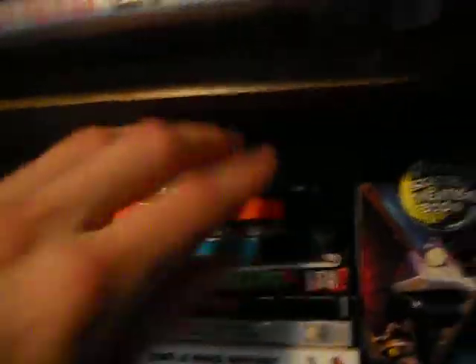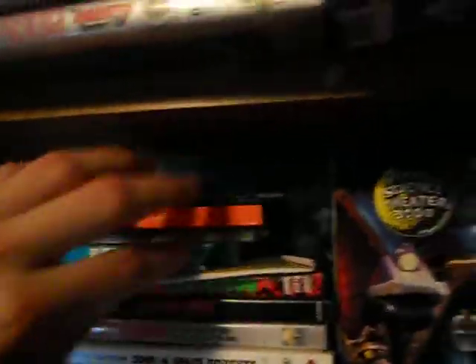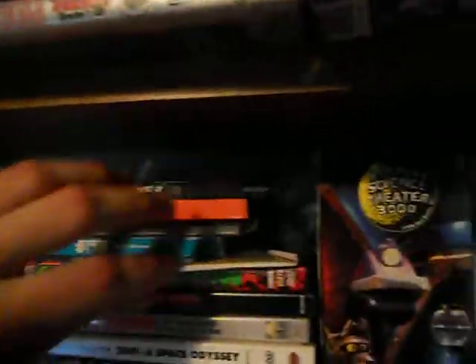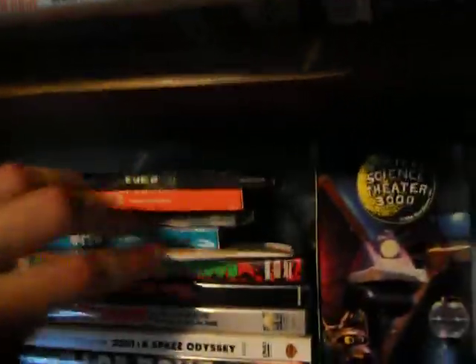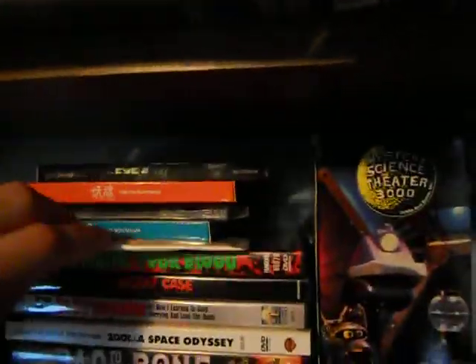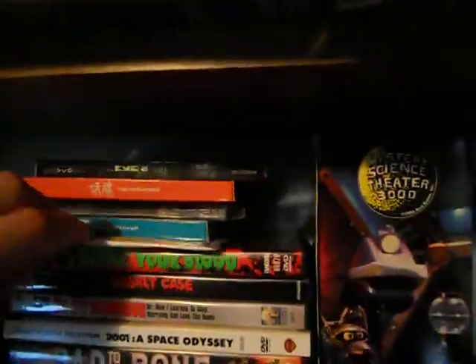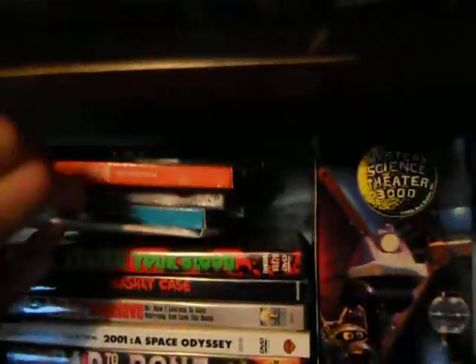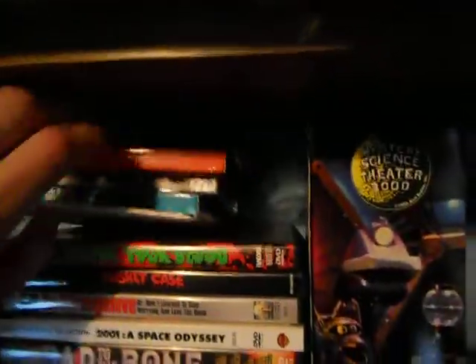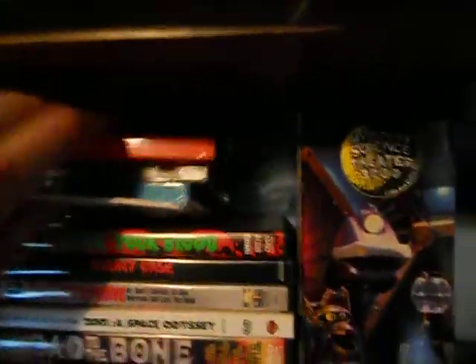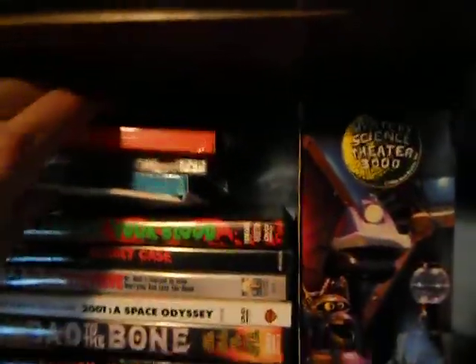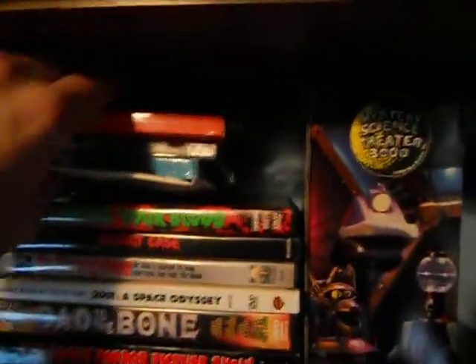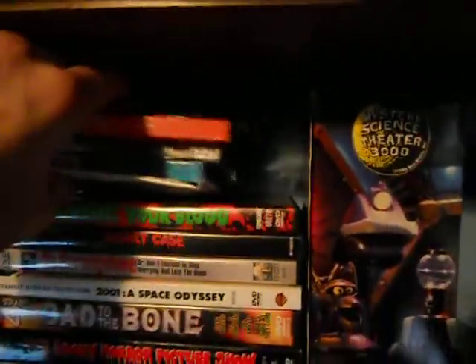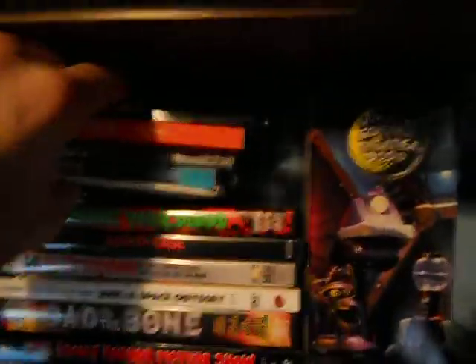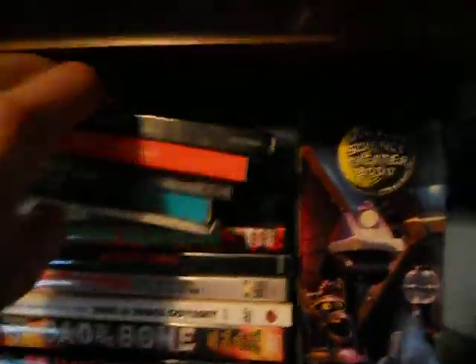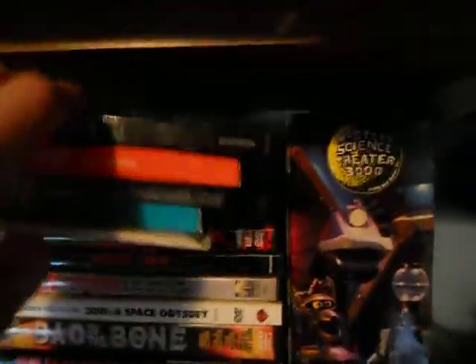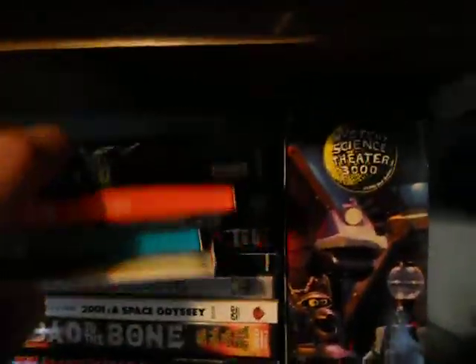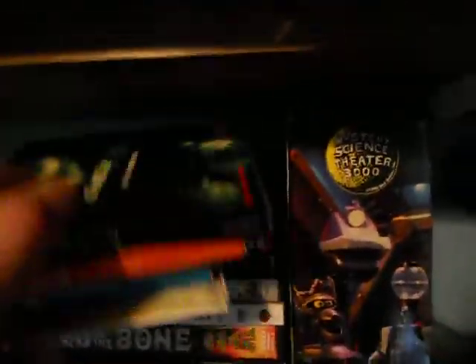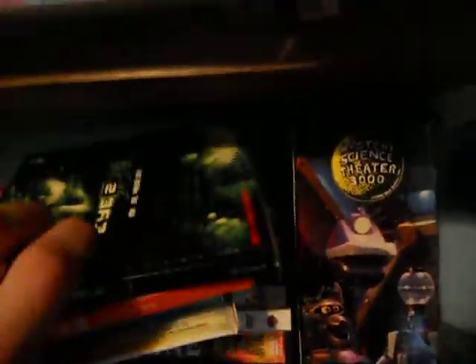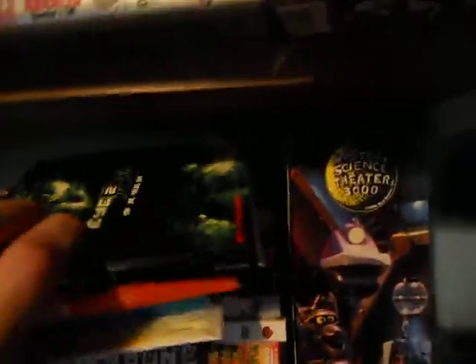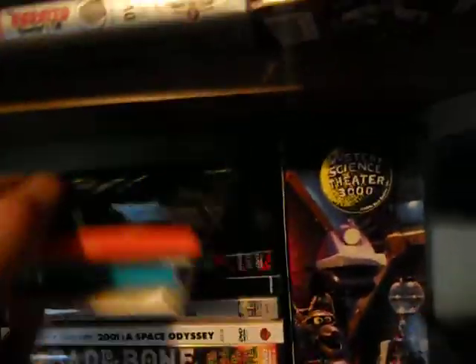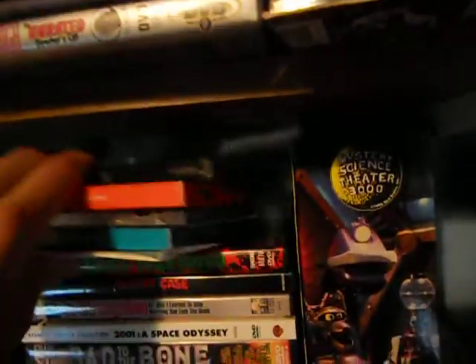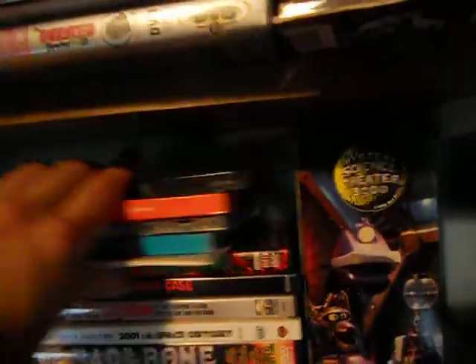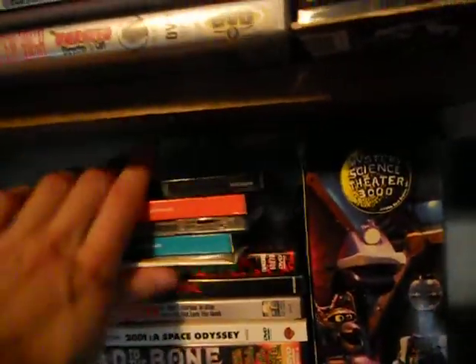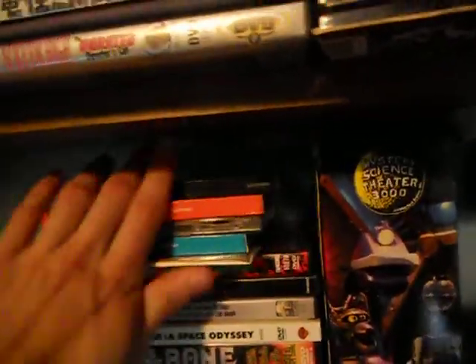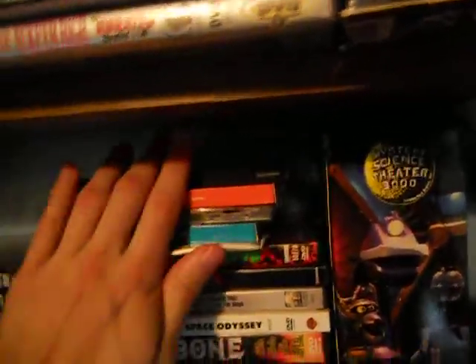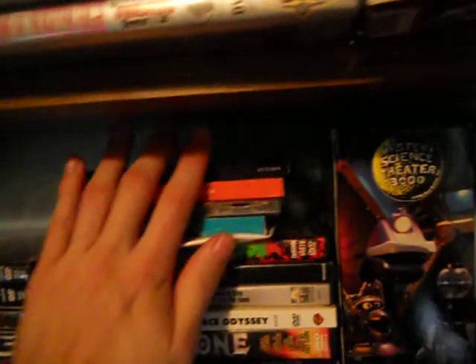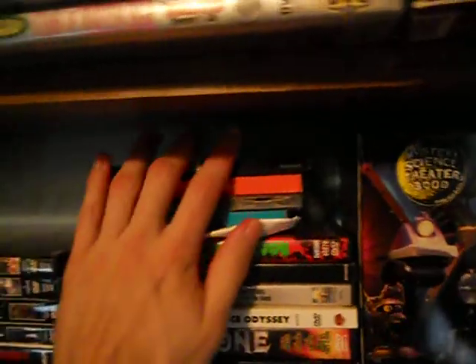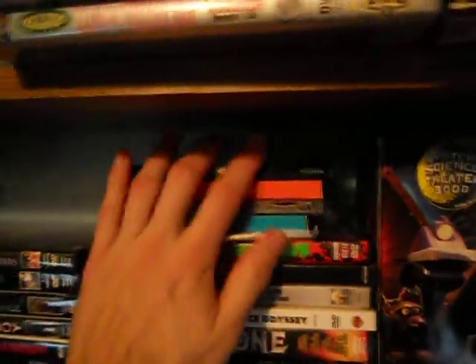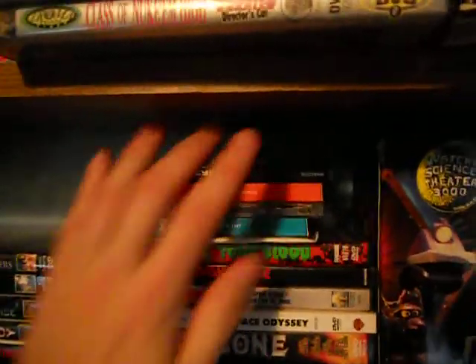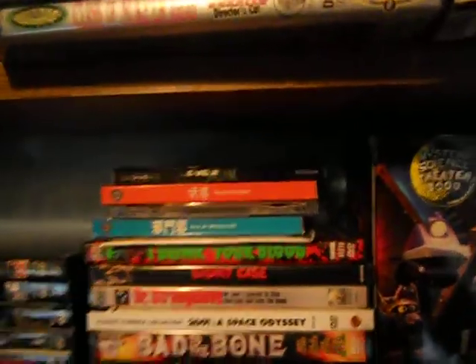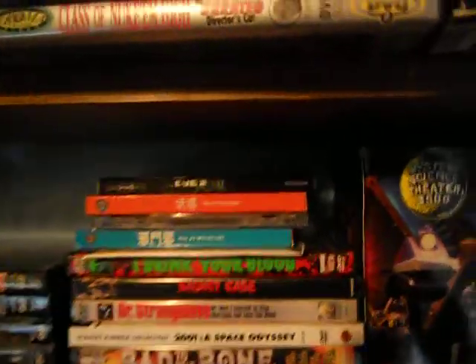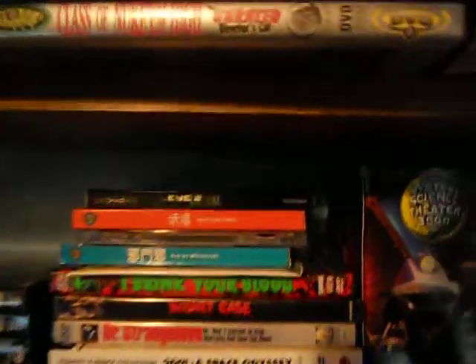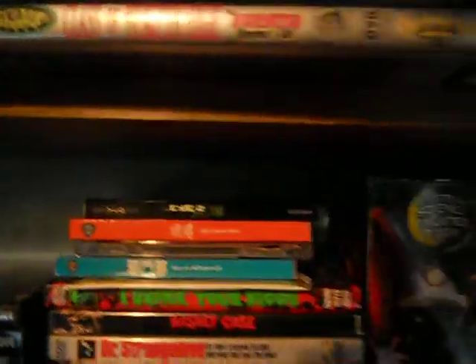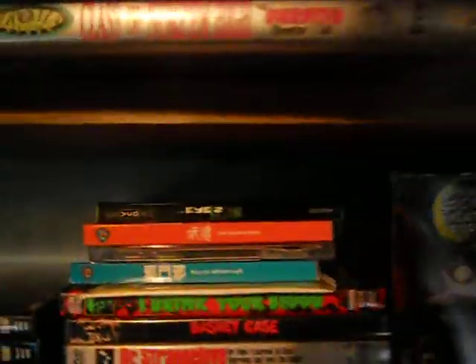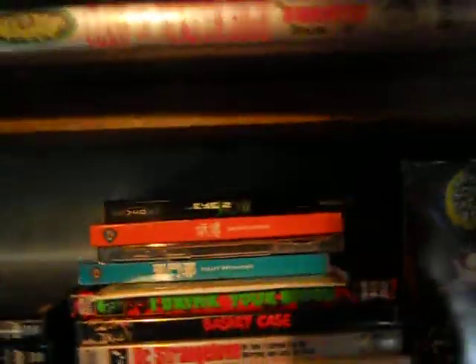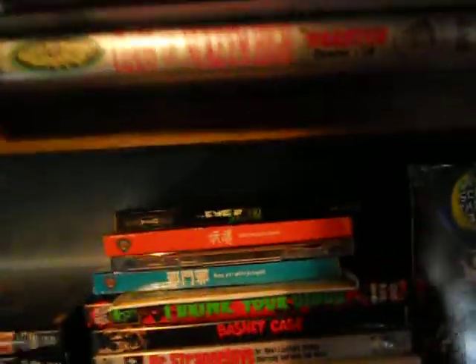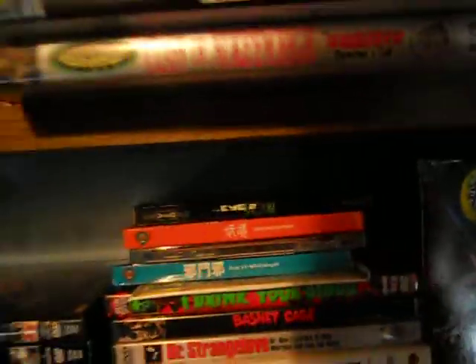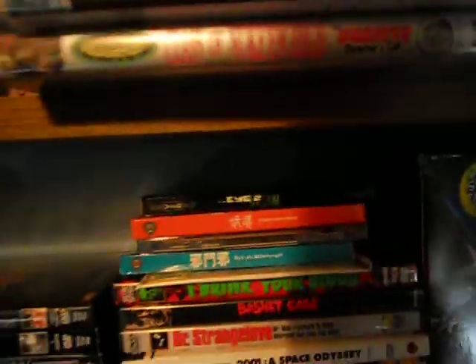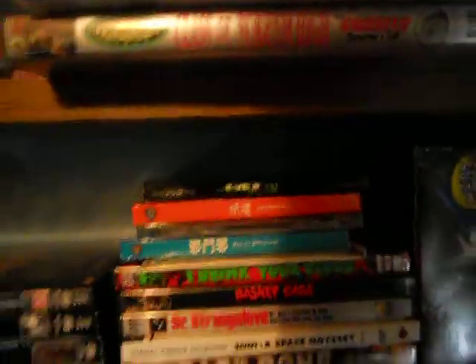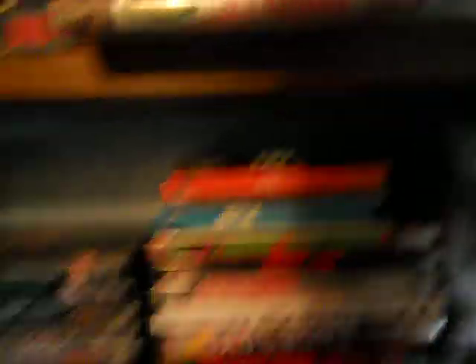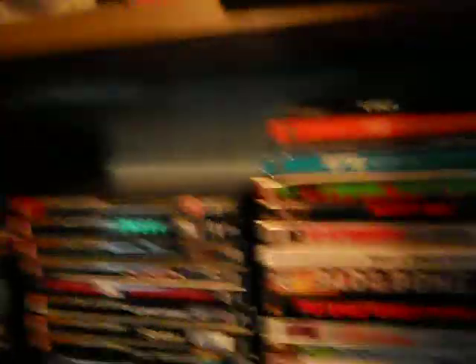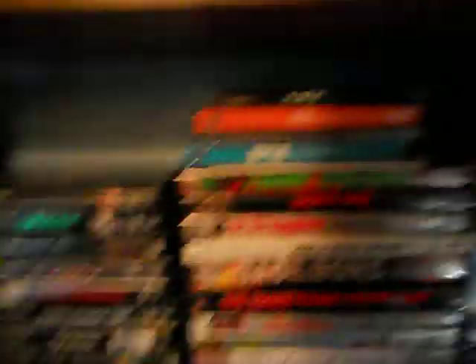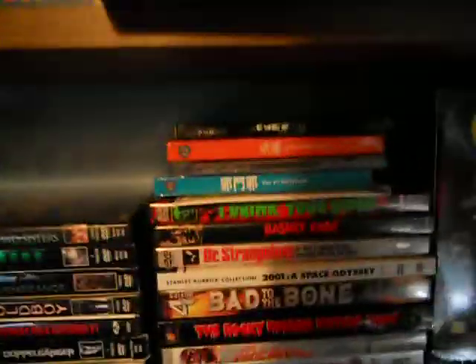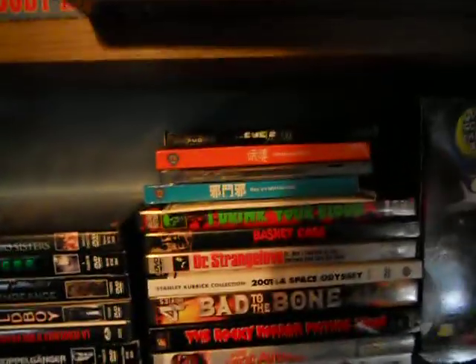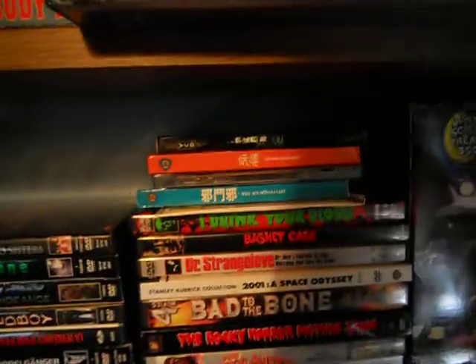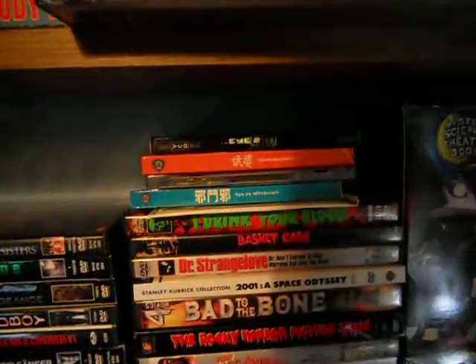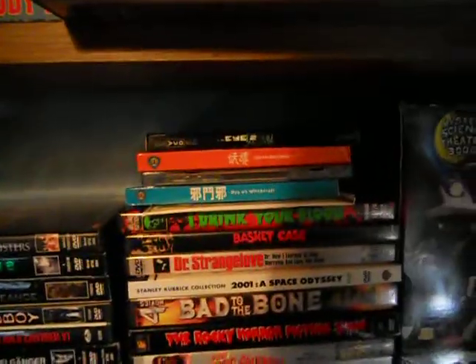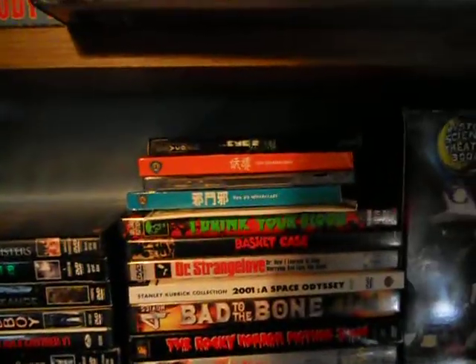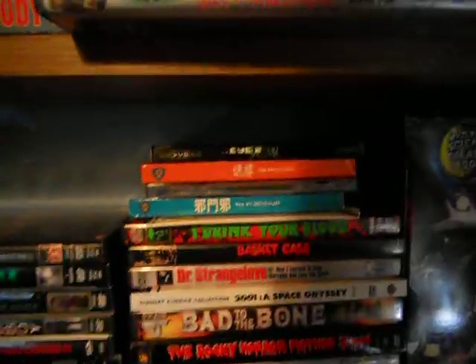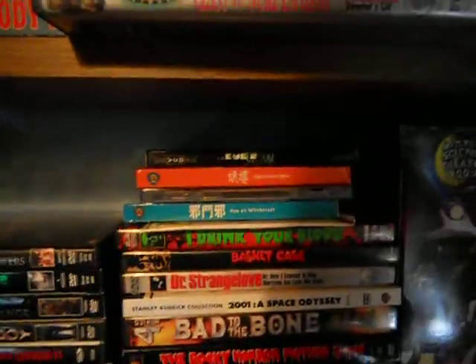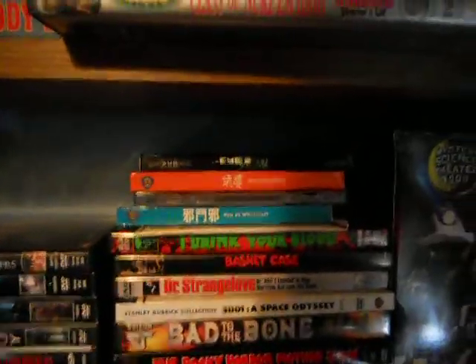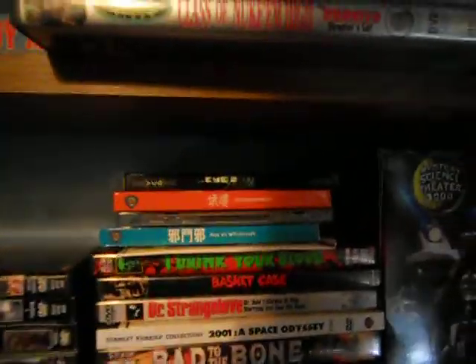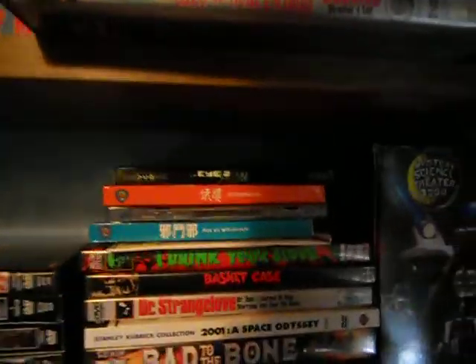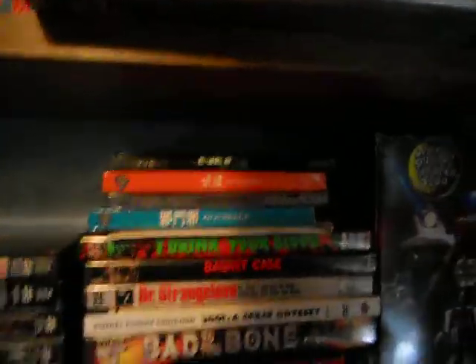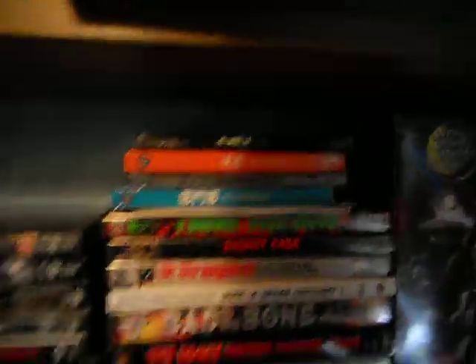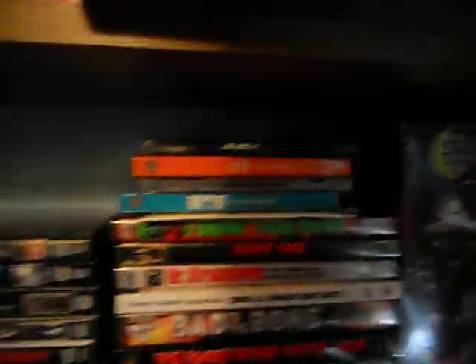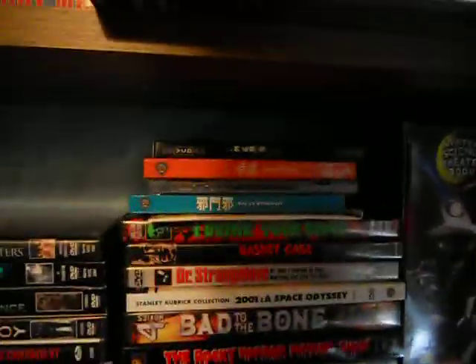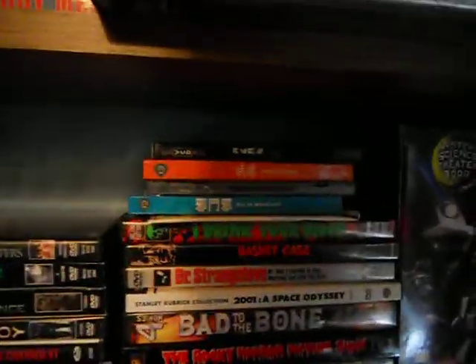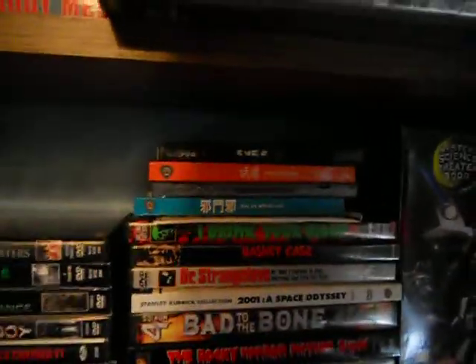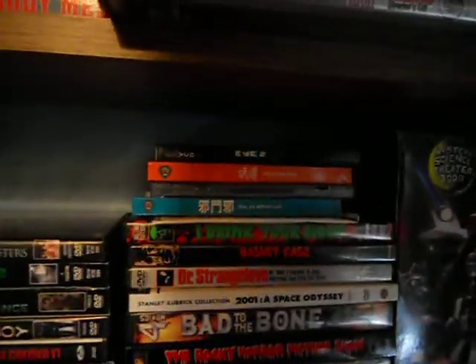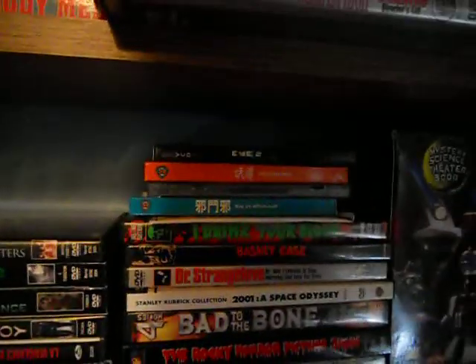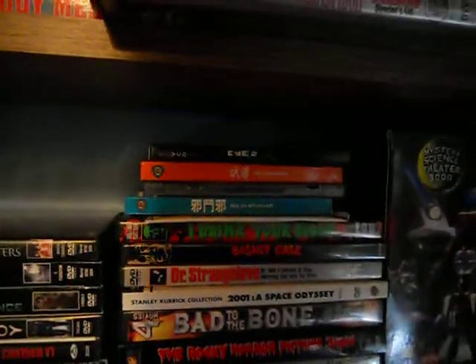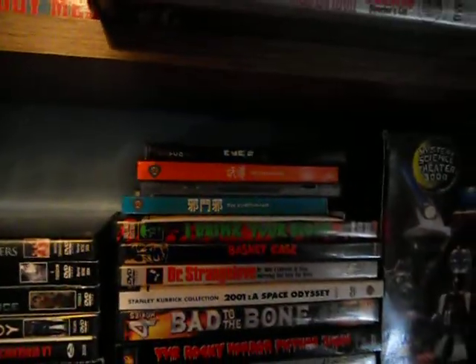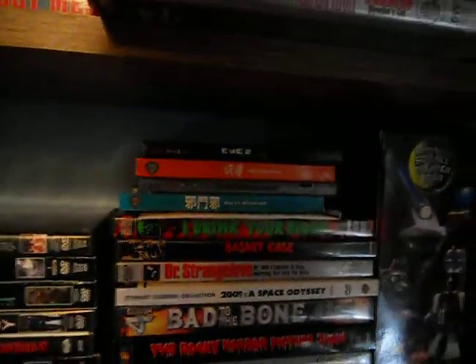That's VCD. I don't have any other weird formats to show you, but I just wanted to talk about those for a second. VCDs are cool.